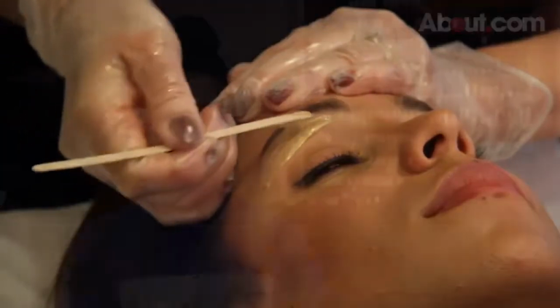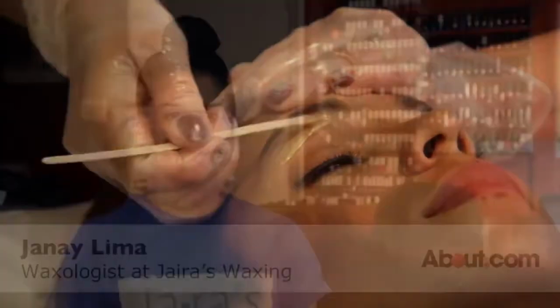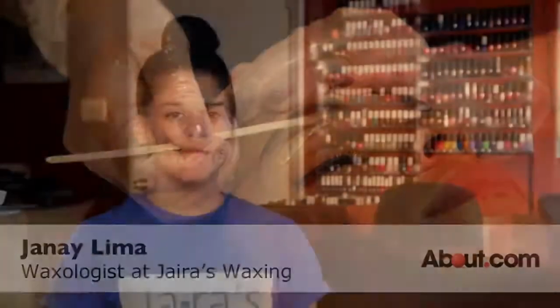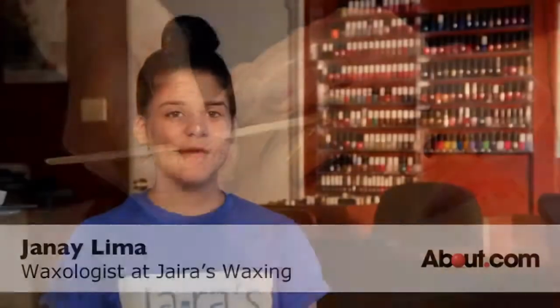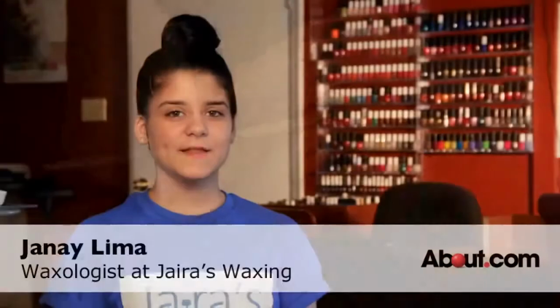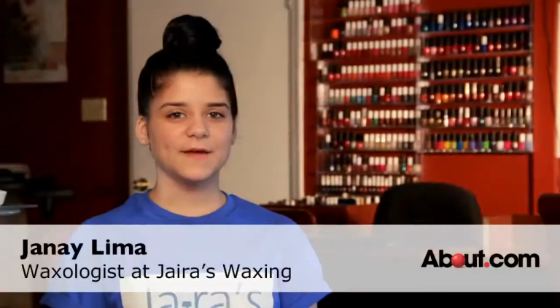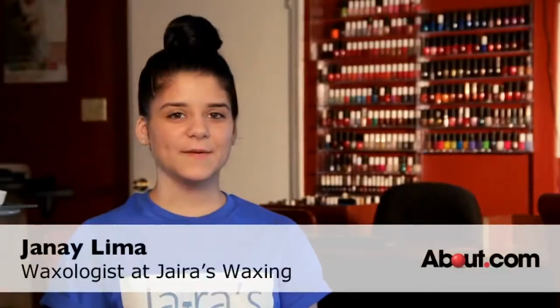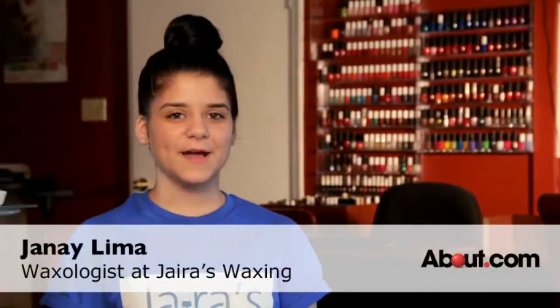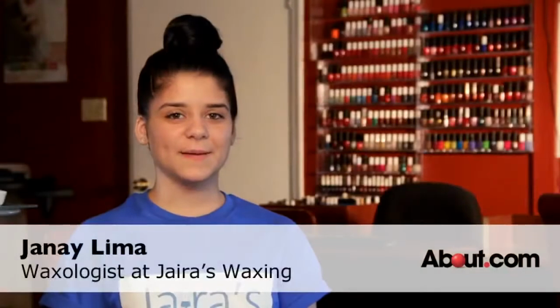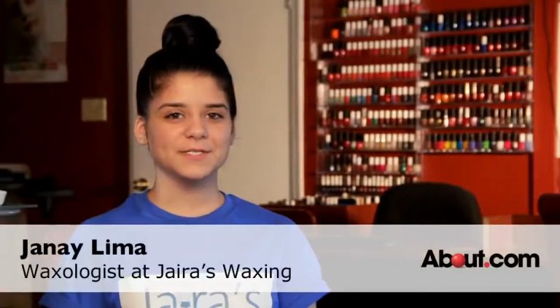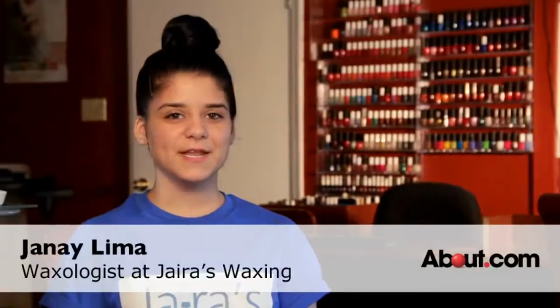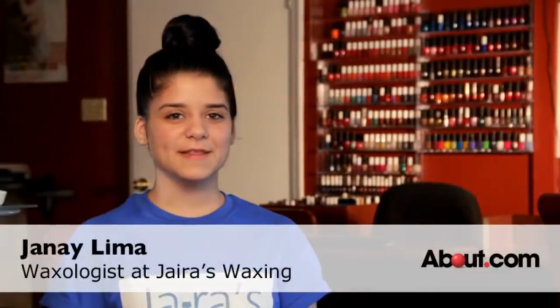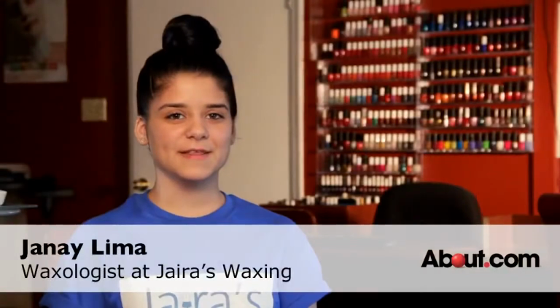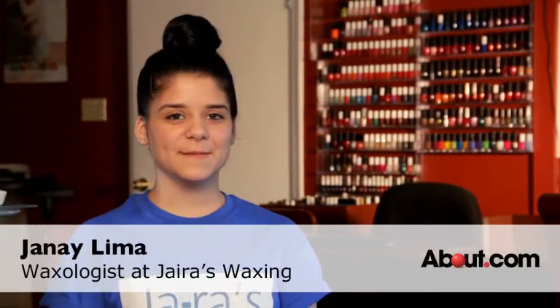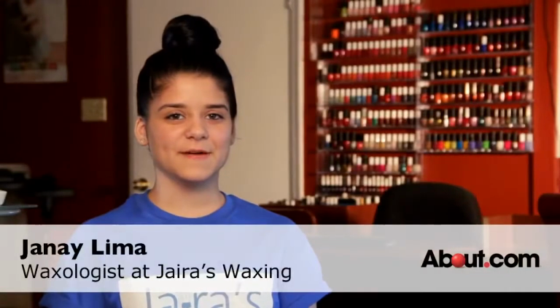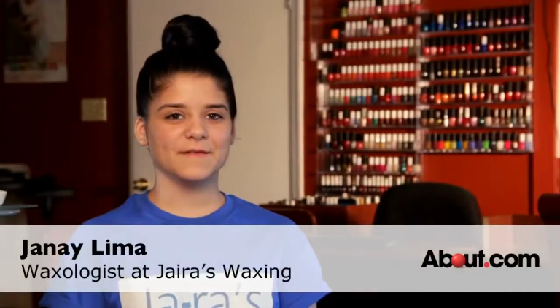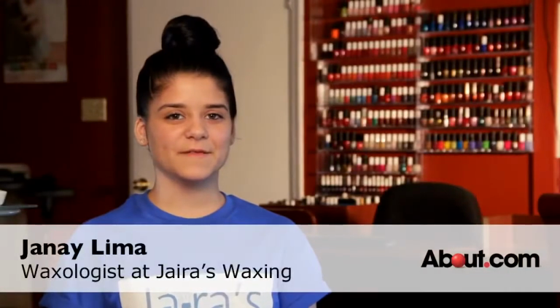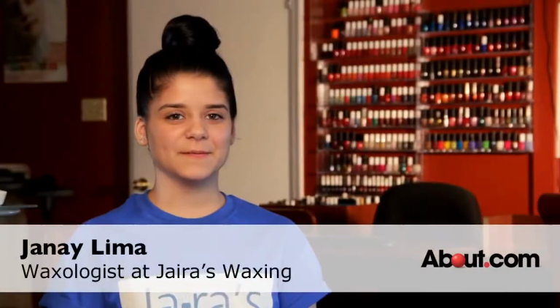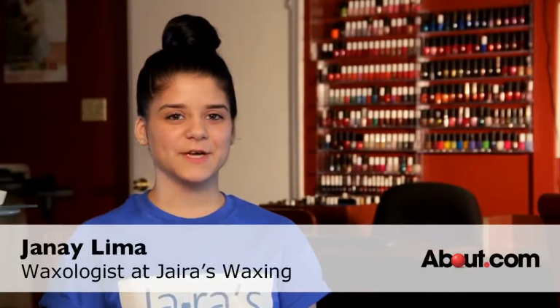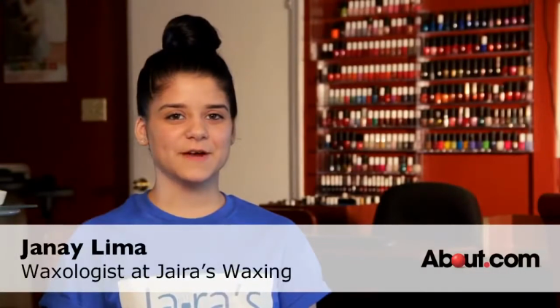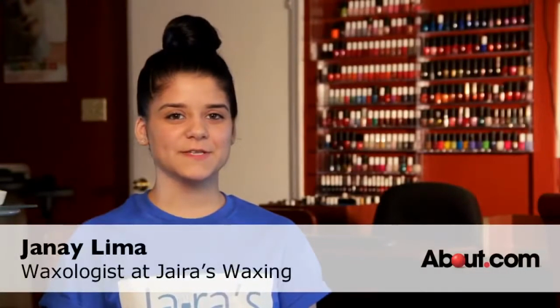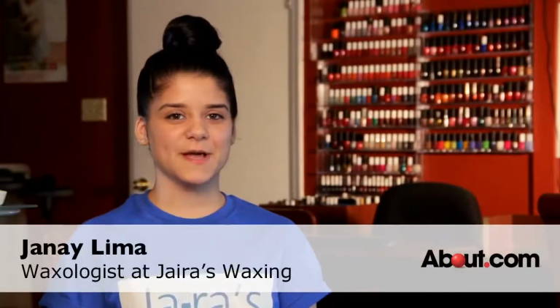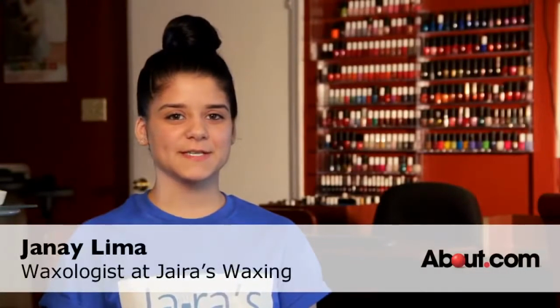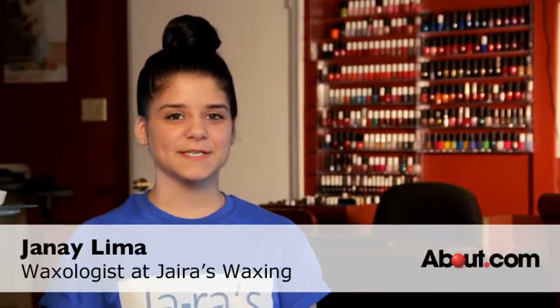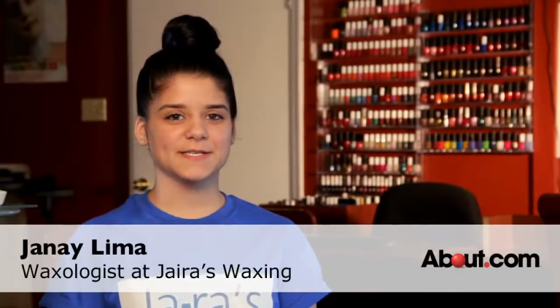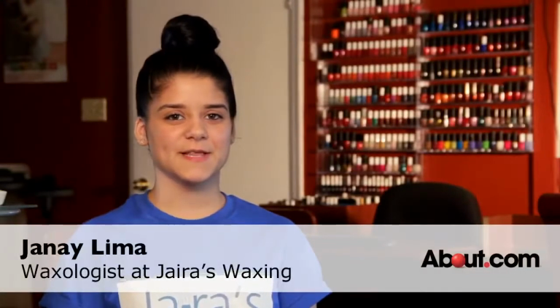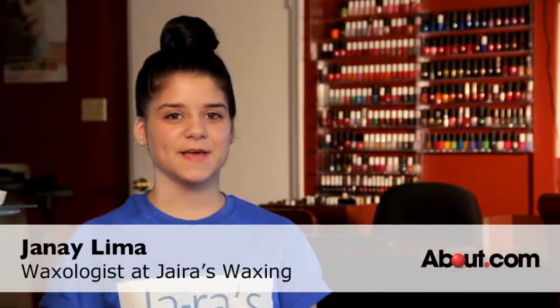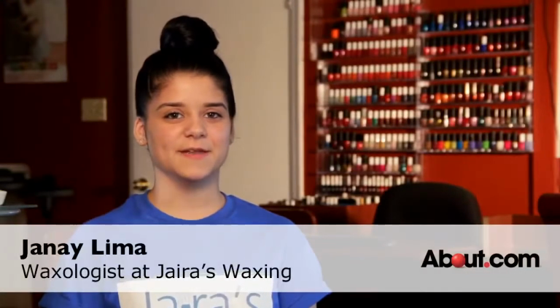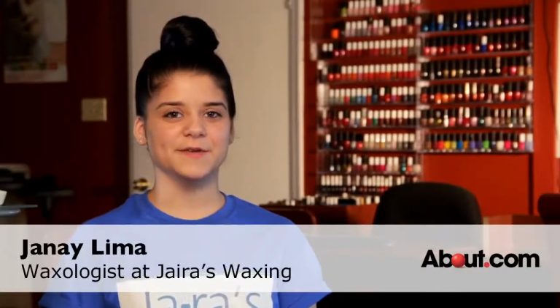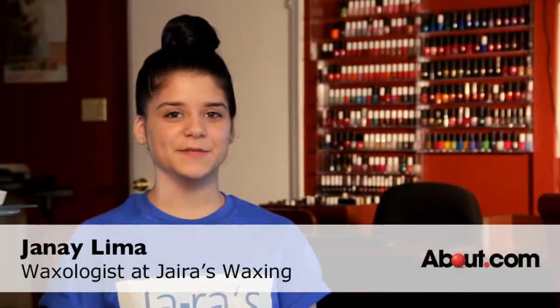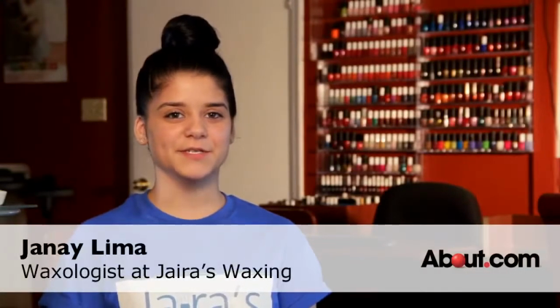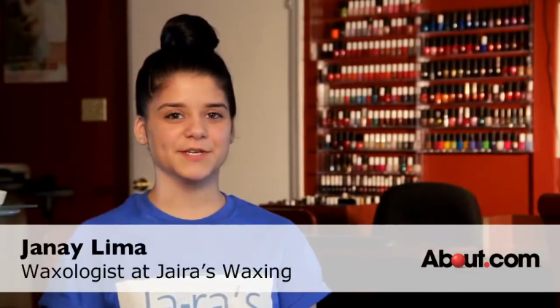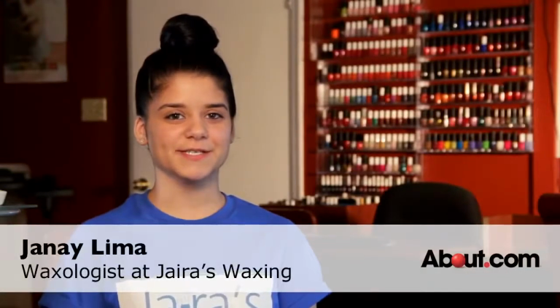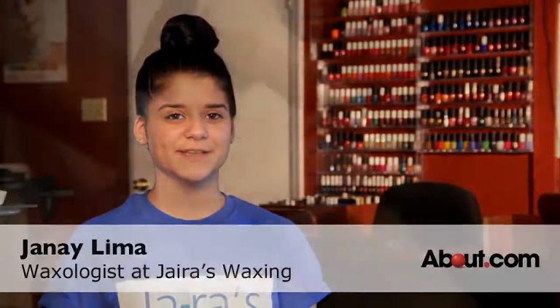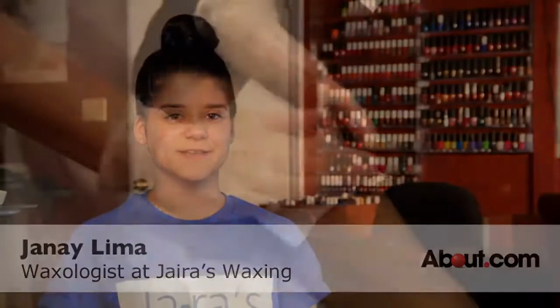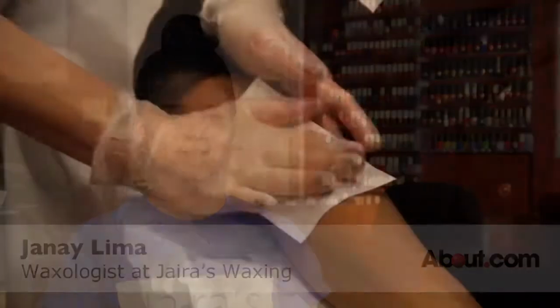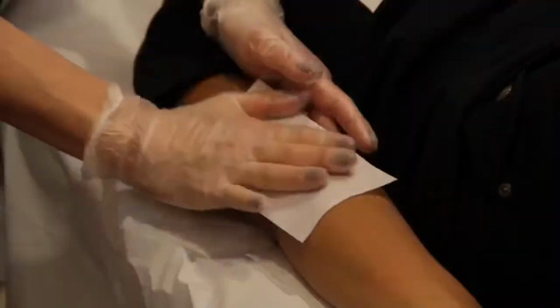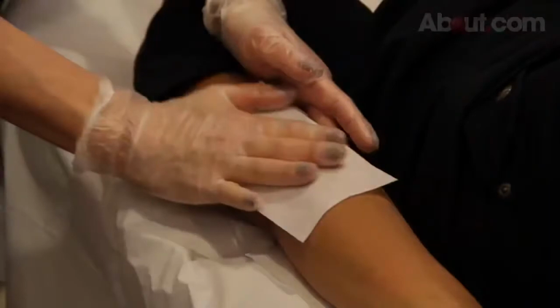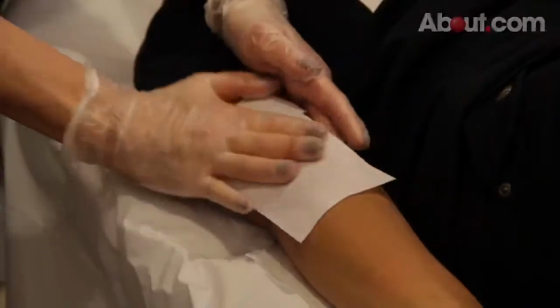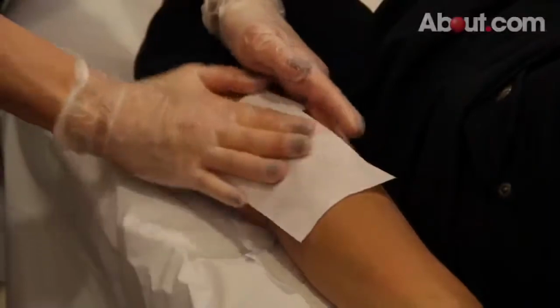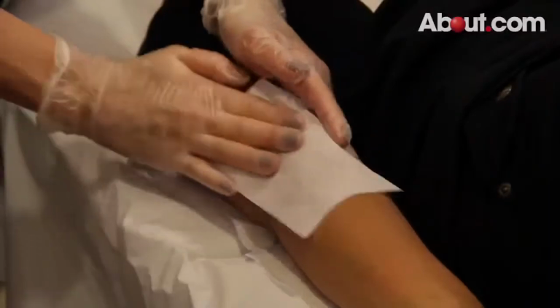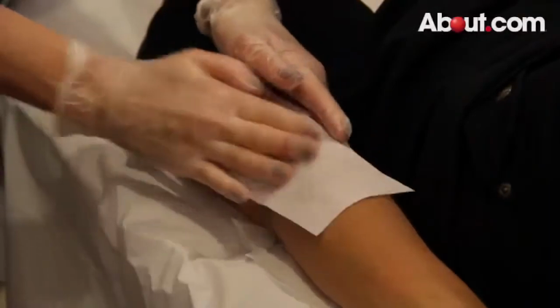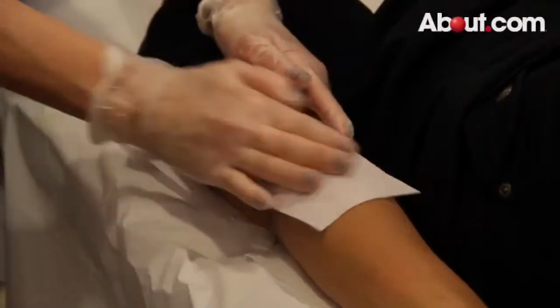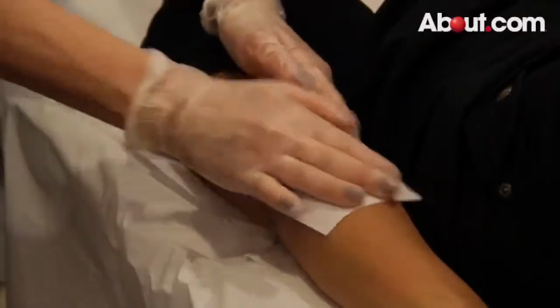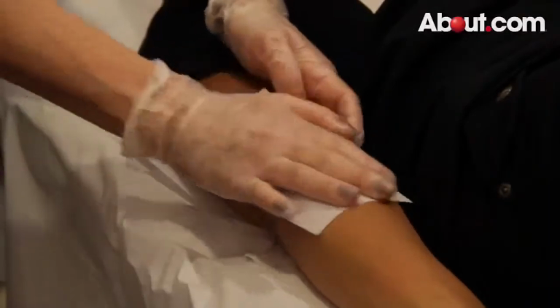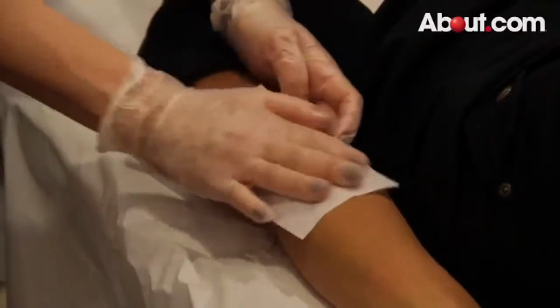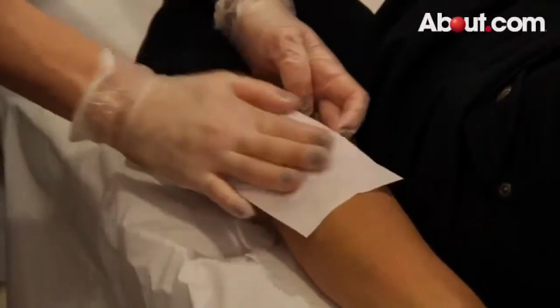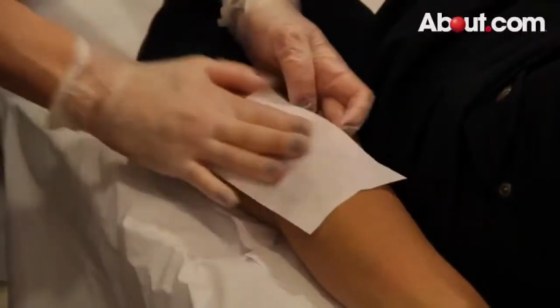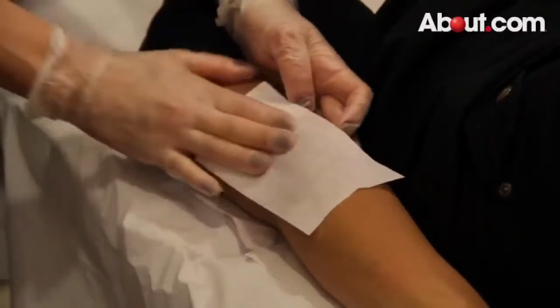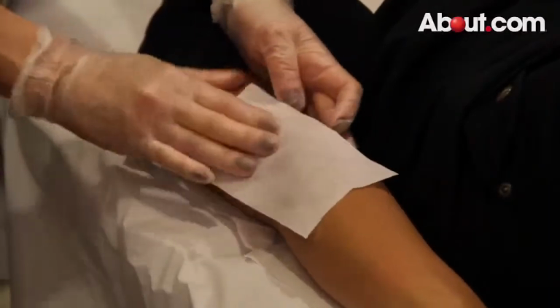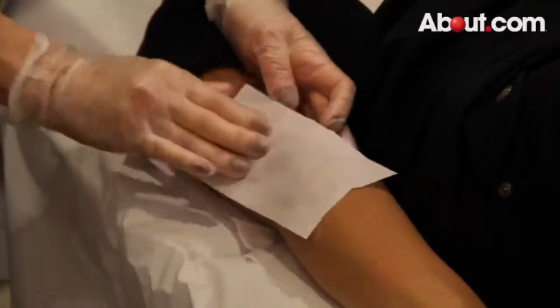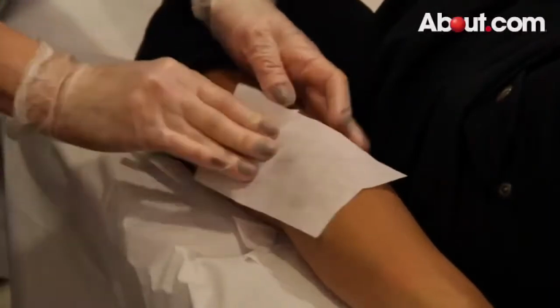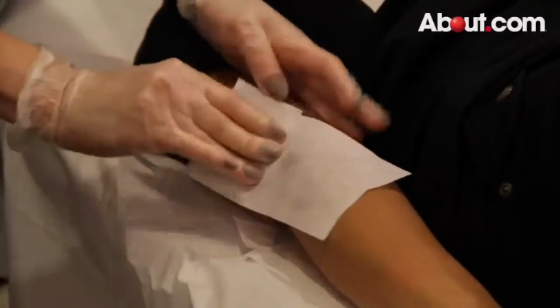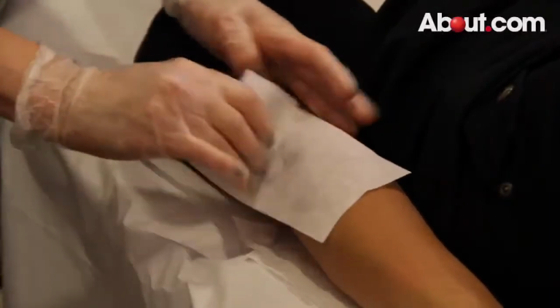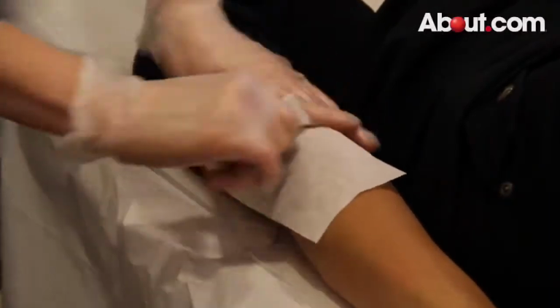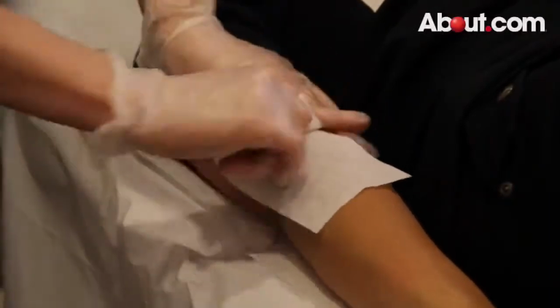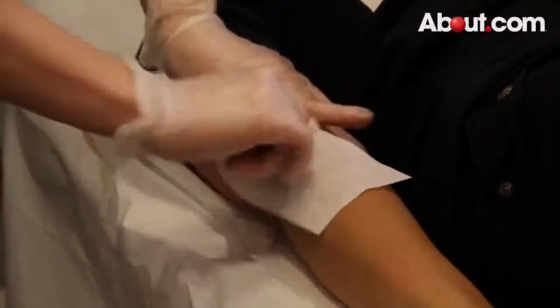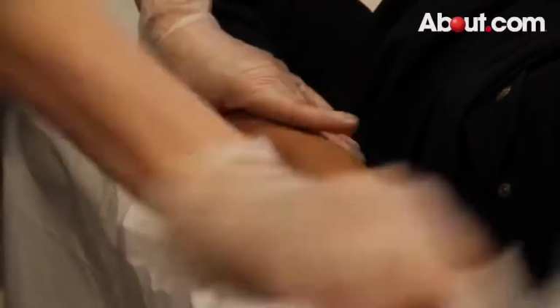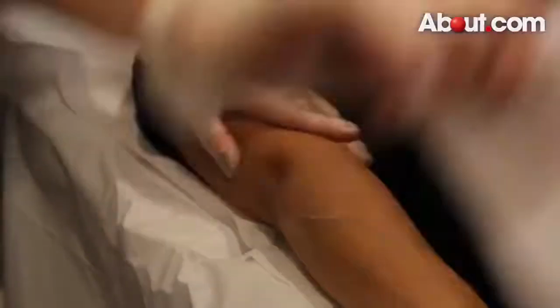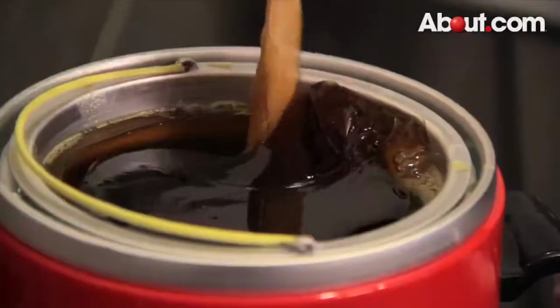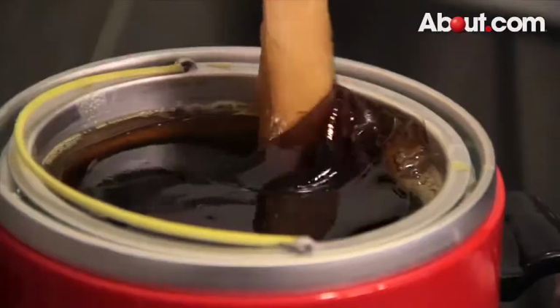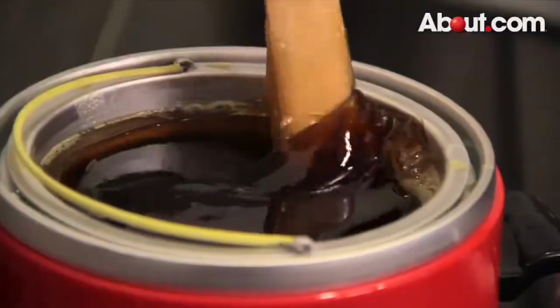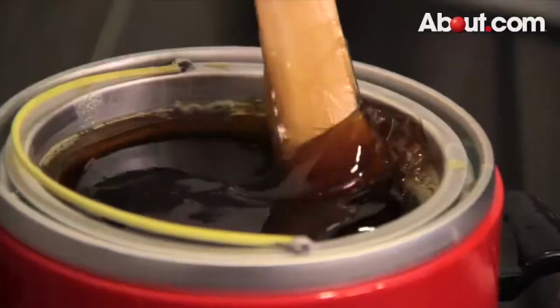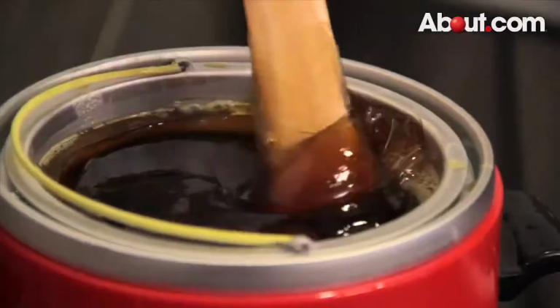Hello, I'm Janae Lima from Jara's Waxing Salon in New Jersey. I'm here for About.com to explain the waxing hair removal technique.